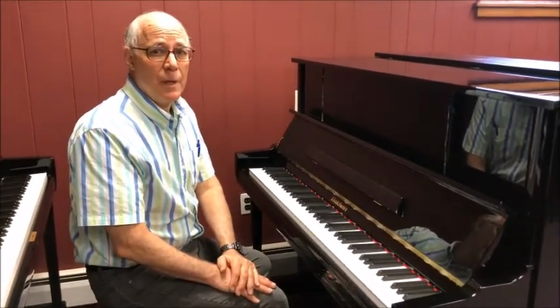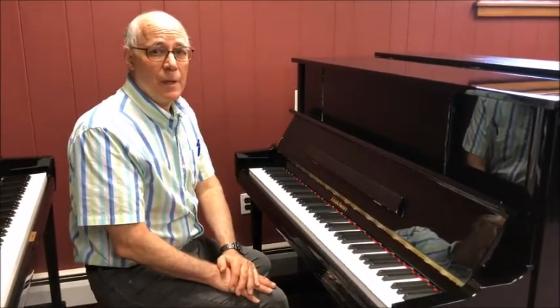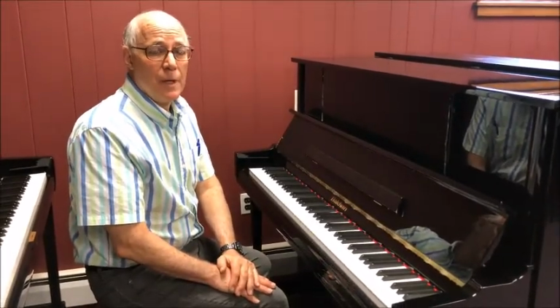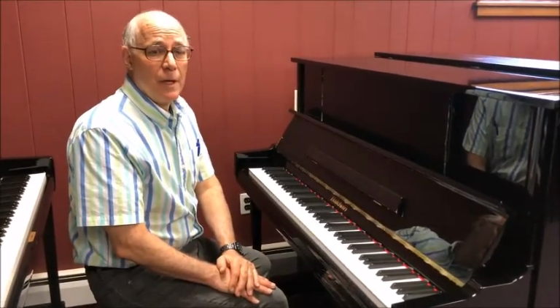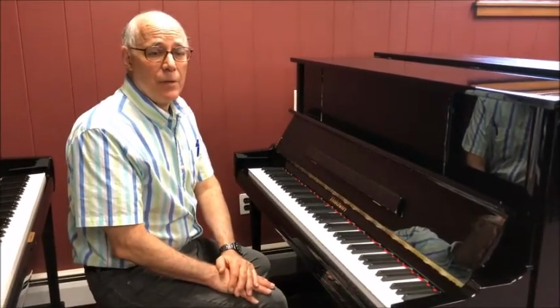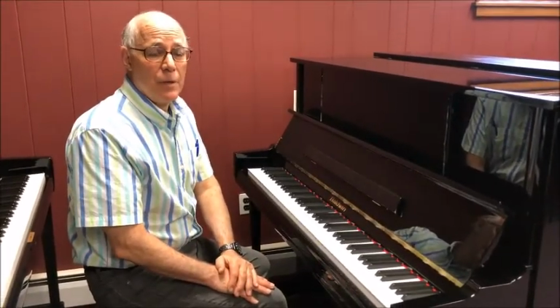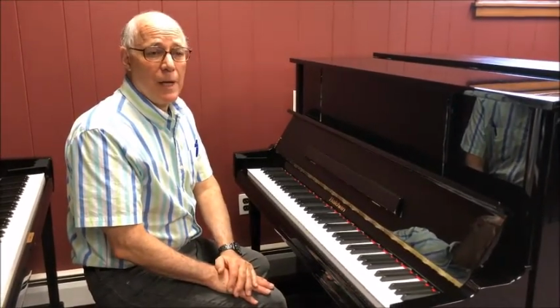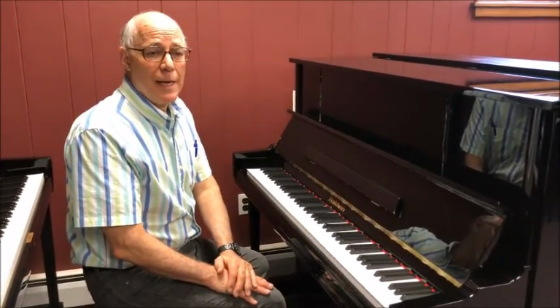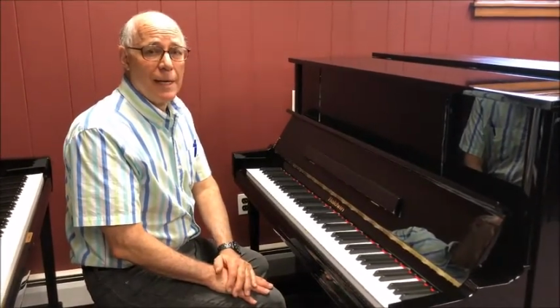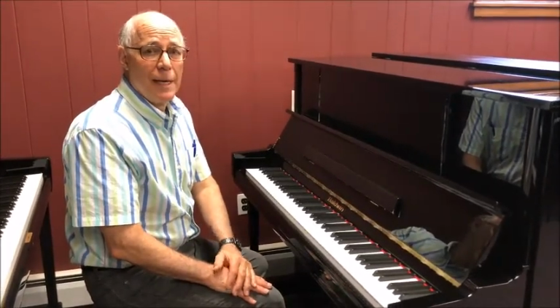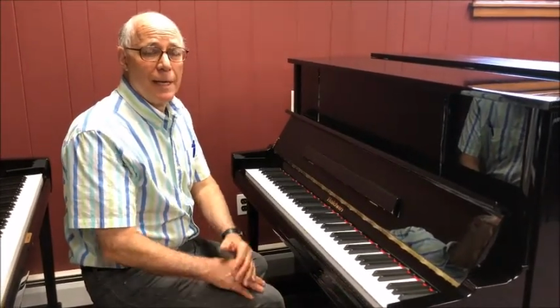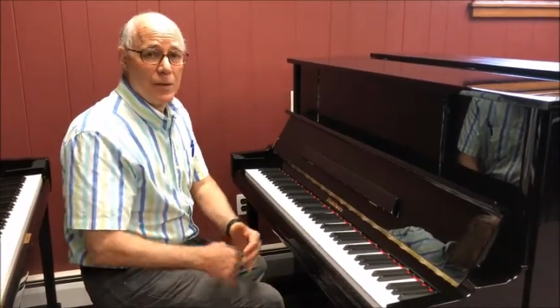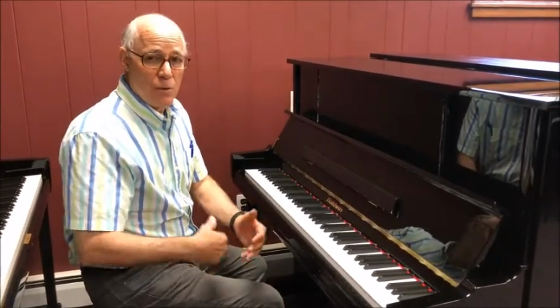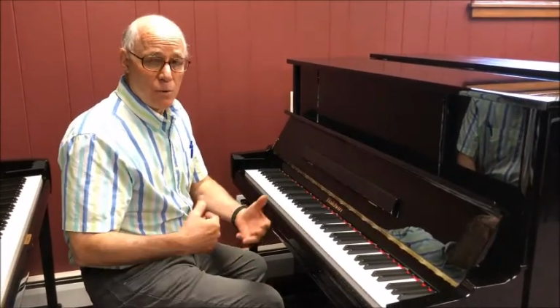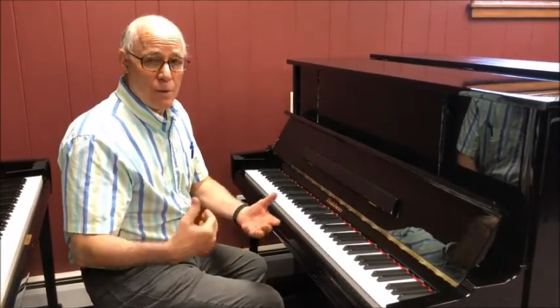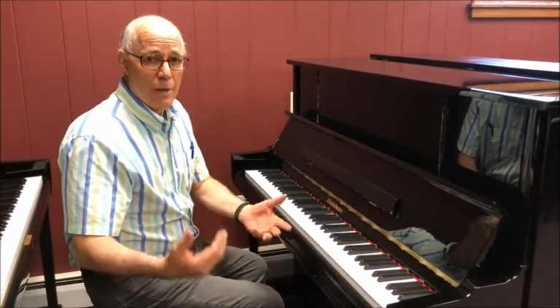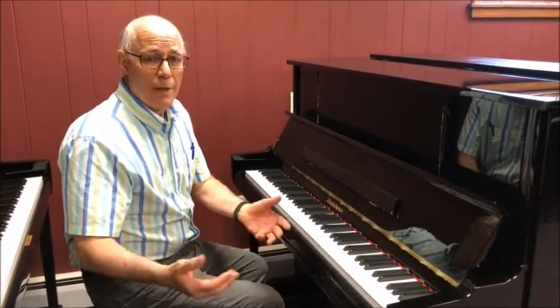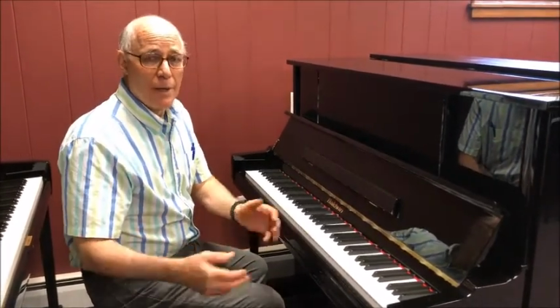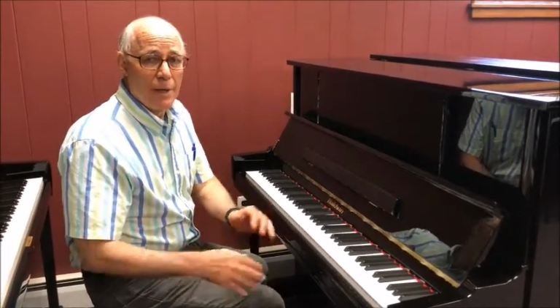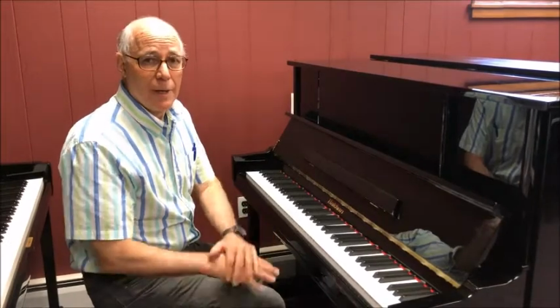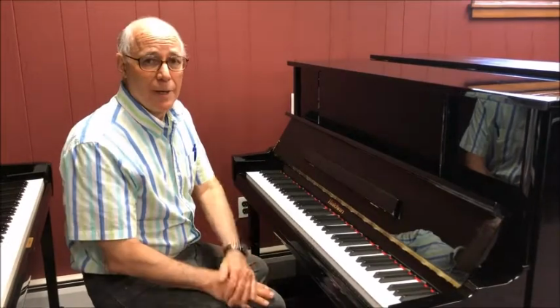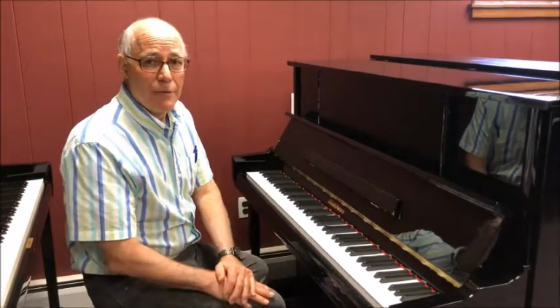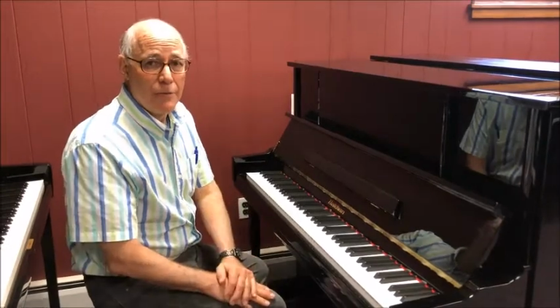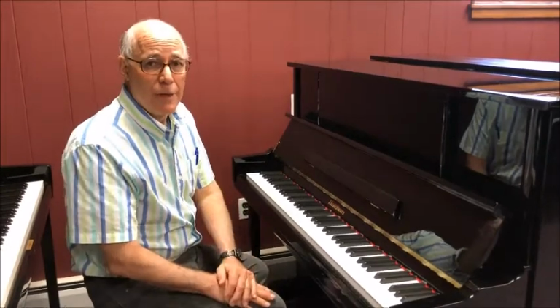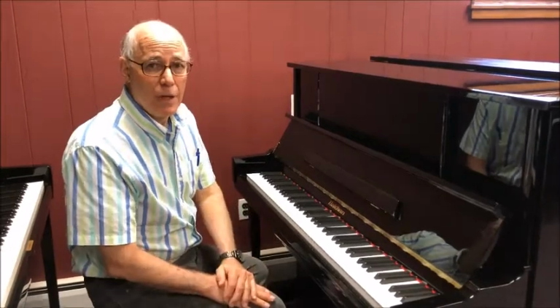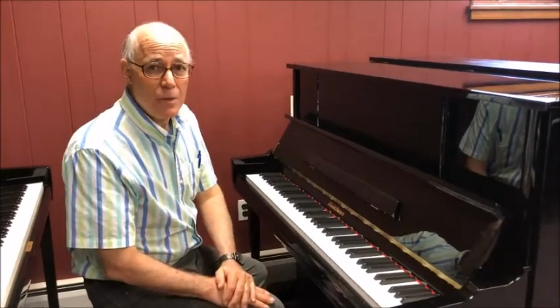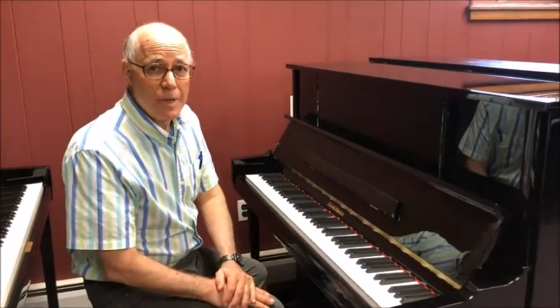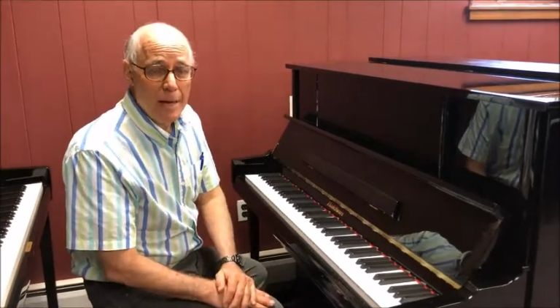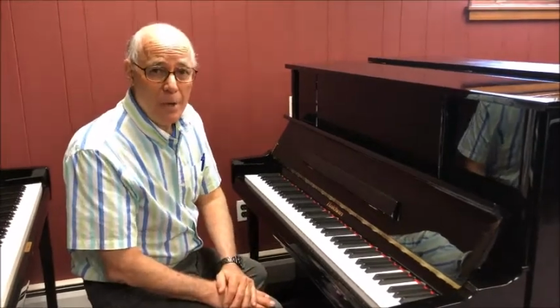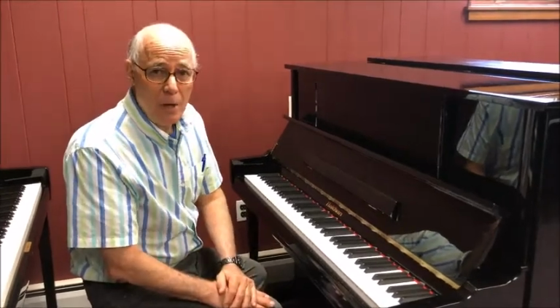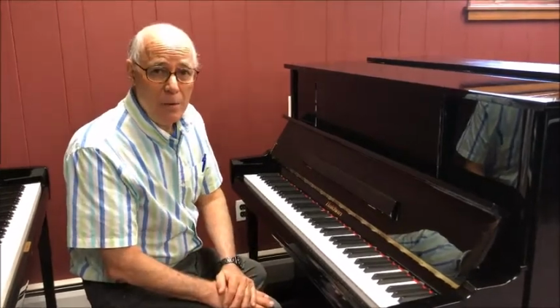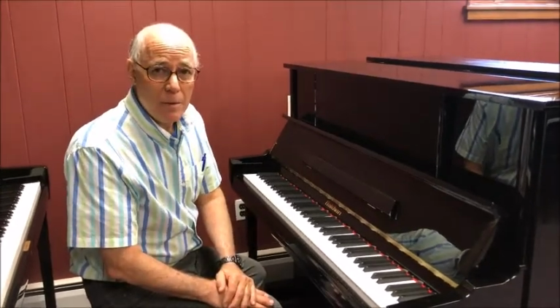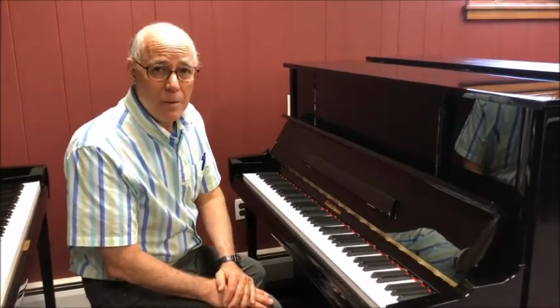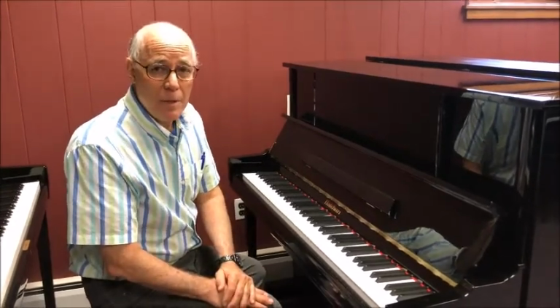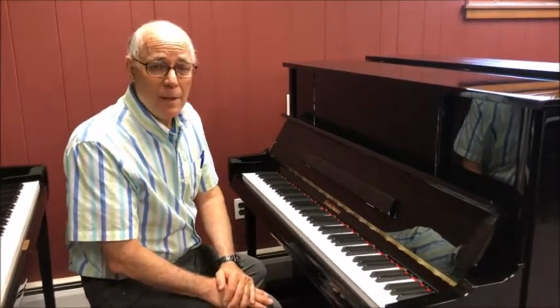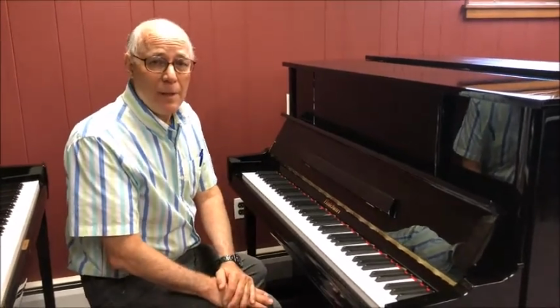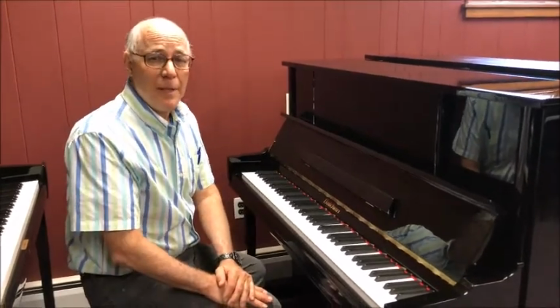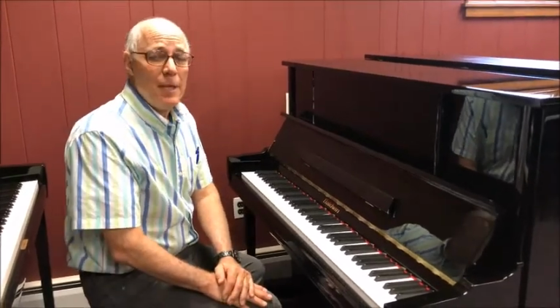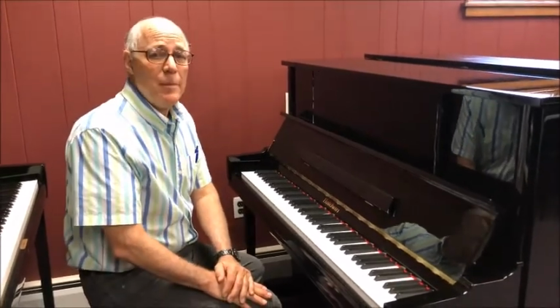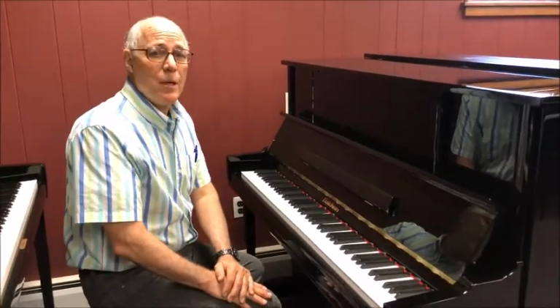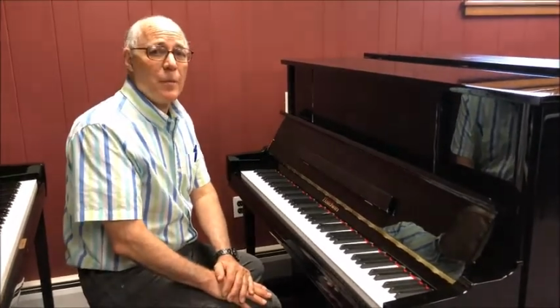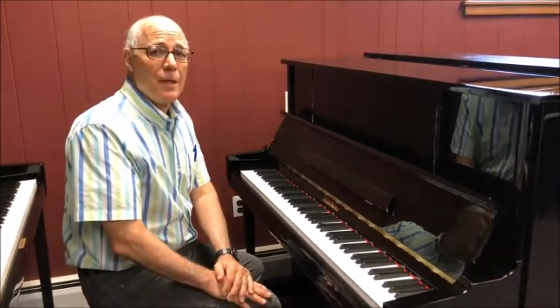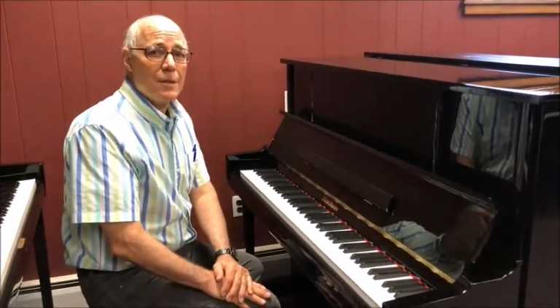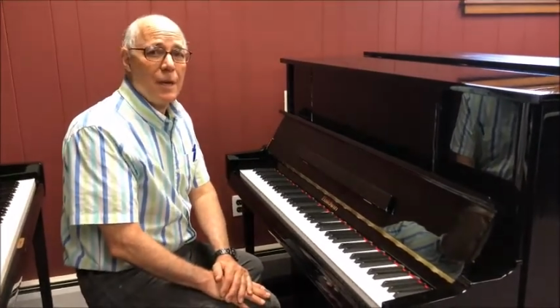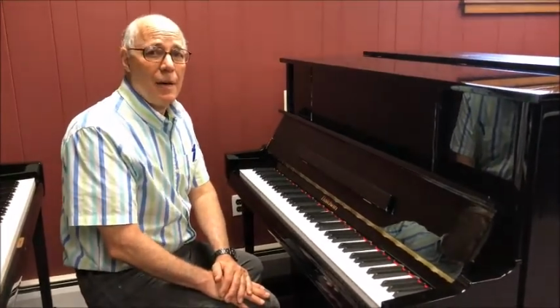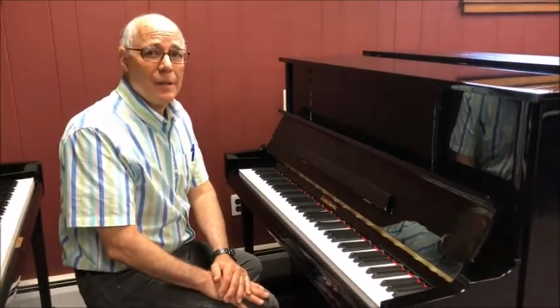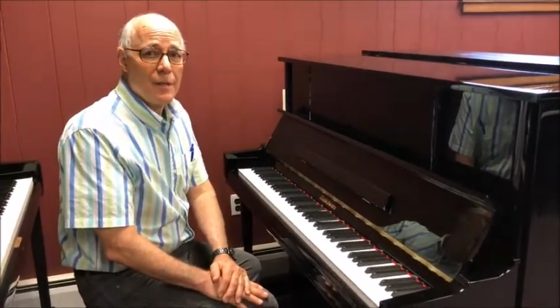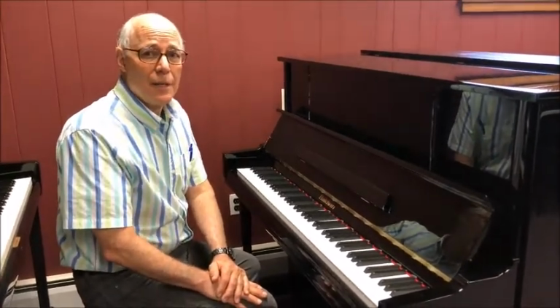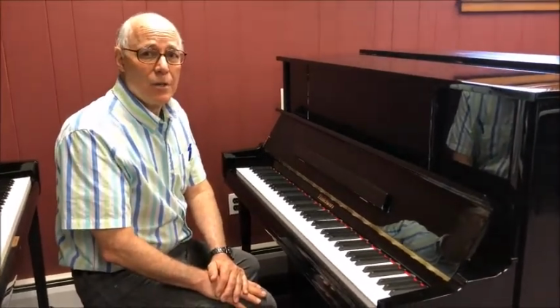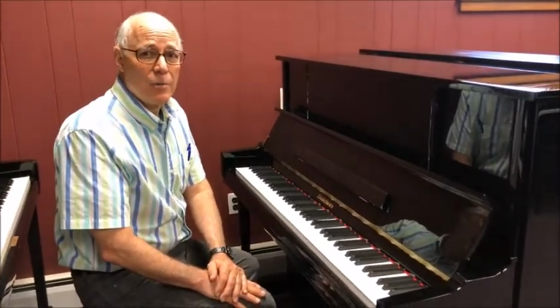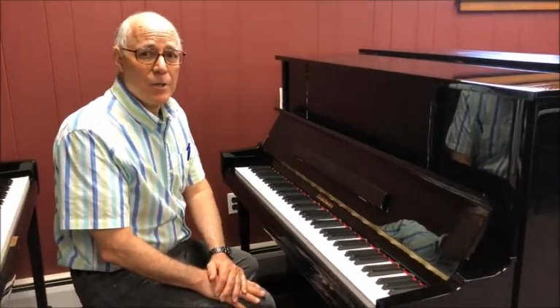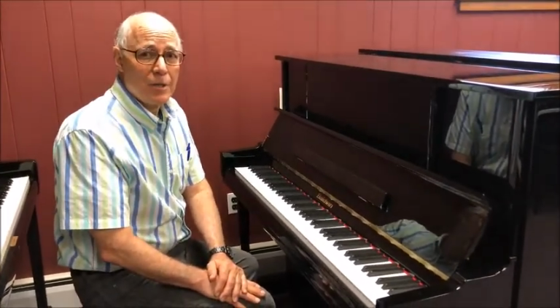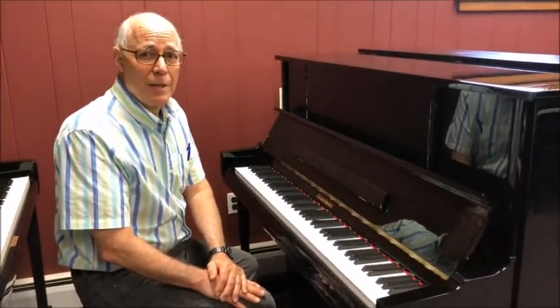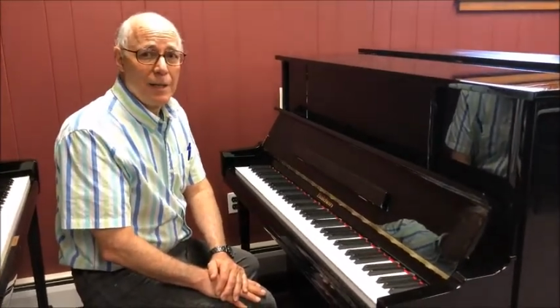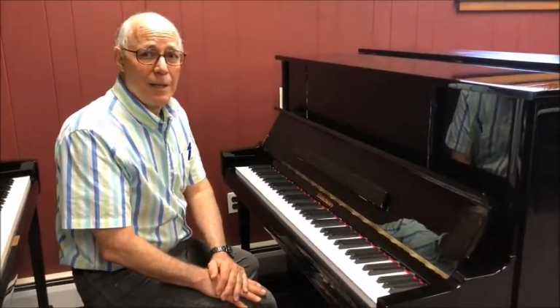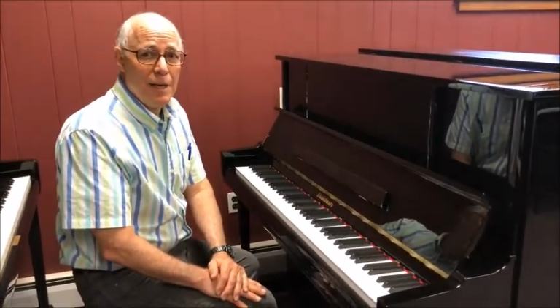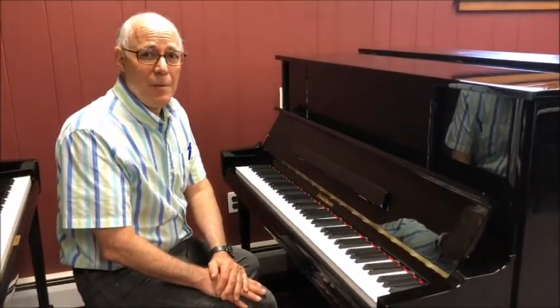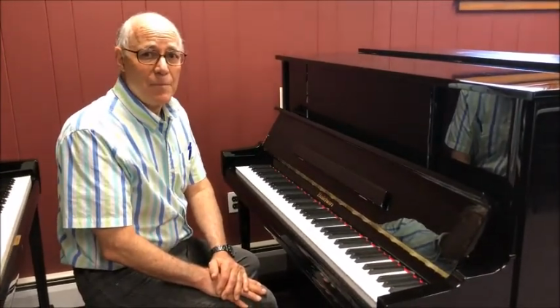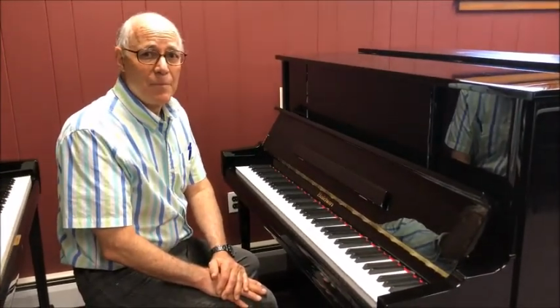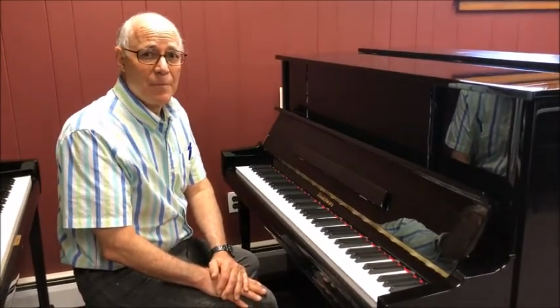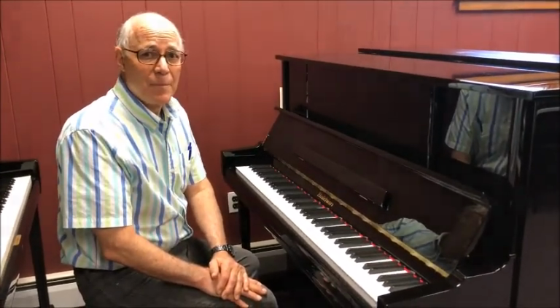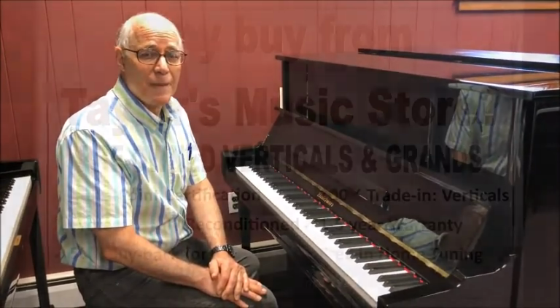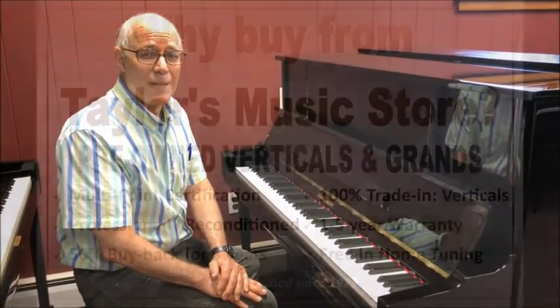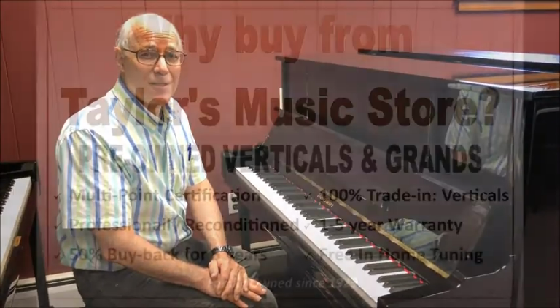If you'd like an in-store video demo, email me at tom at taylorsmusic.com. Thanks.